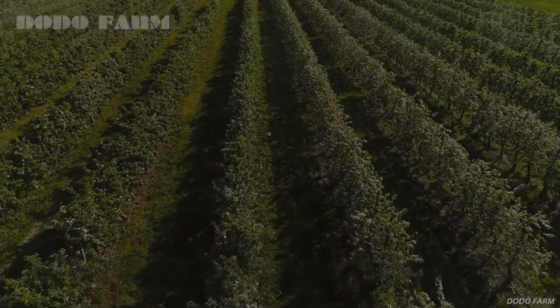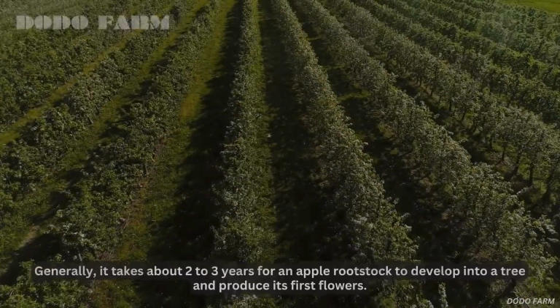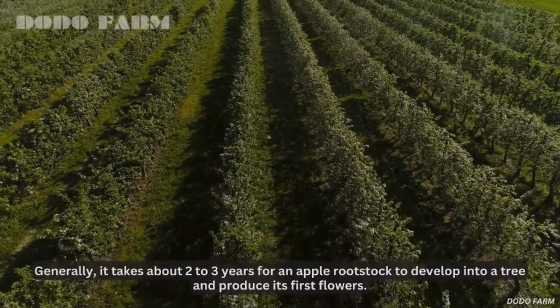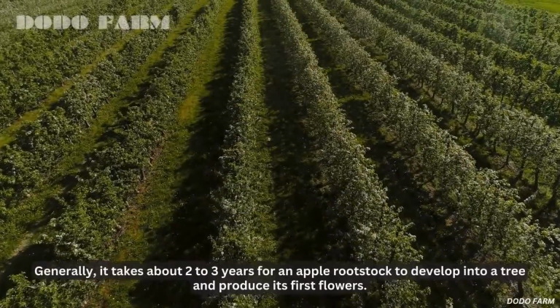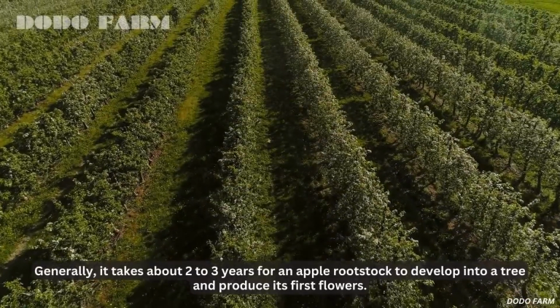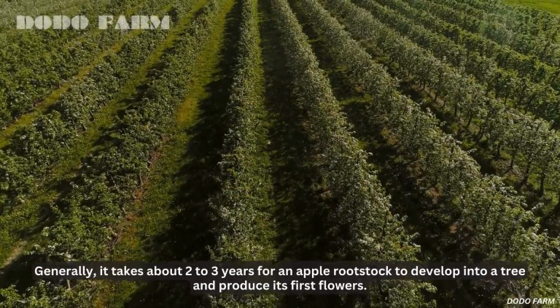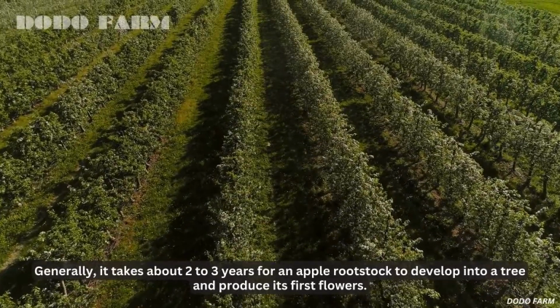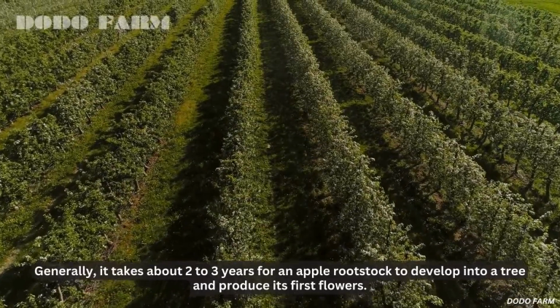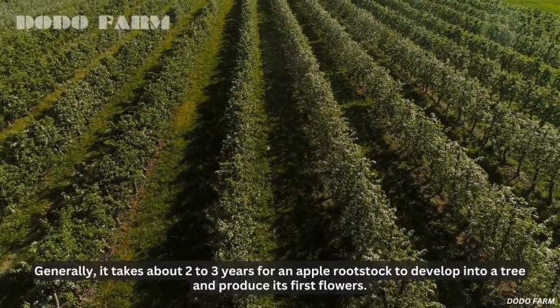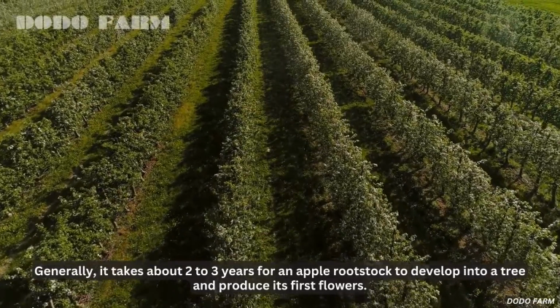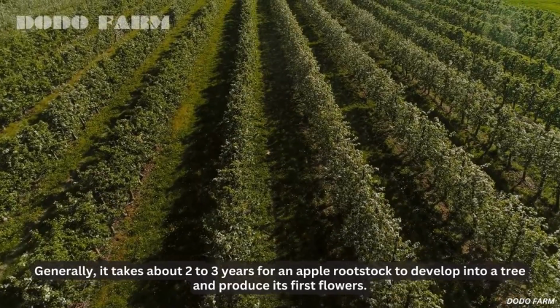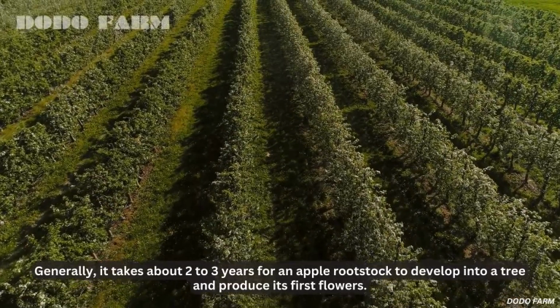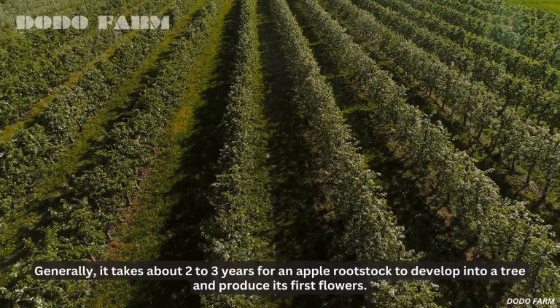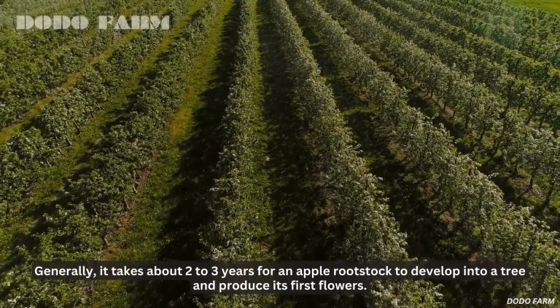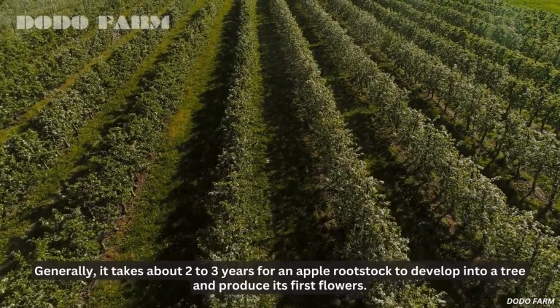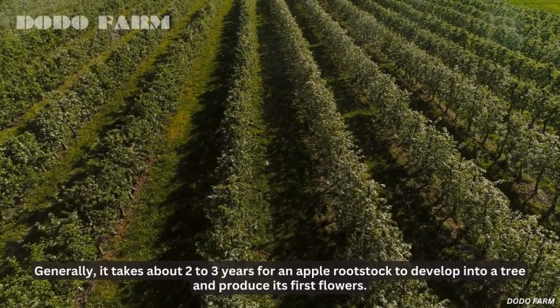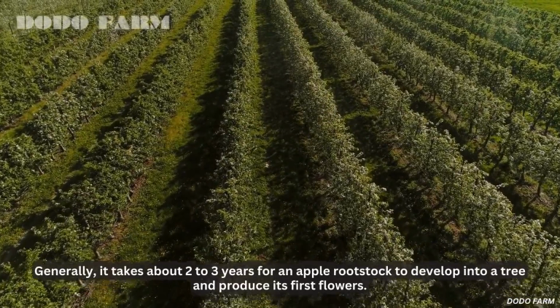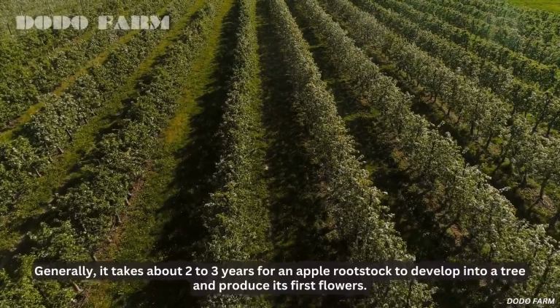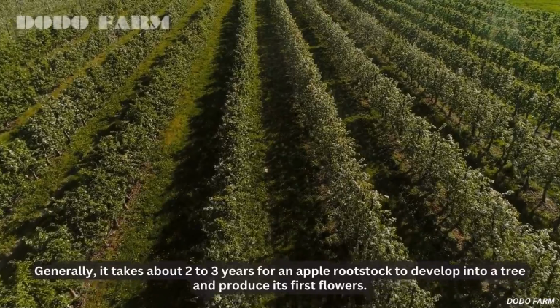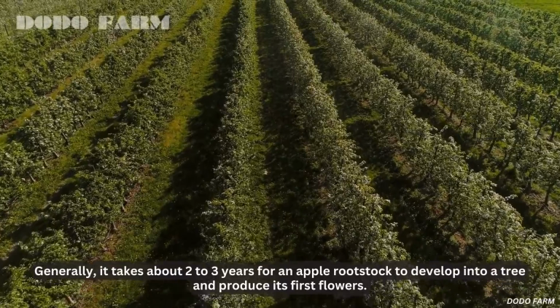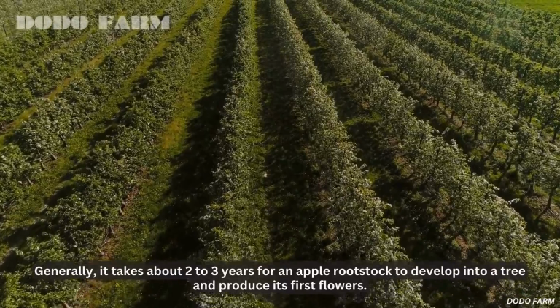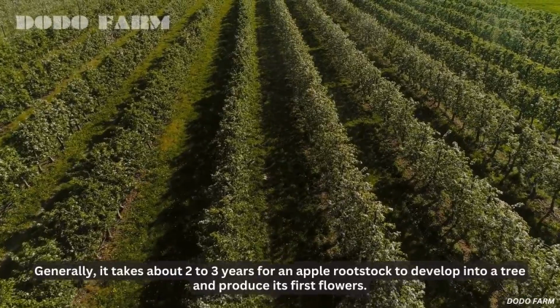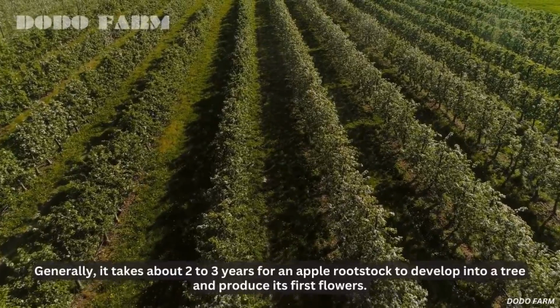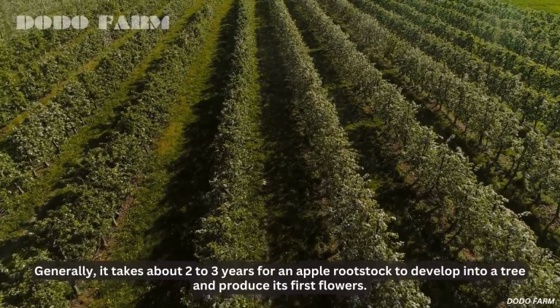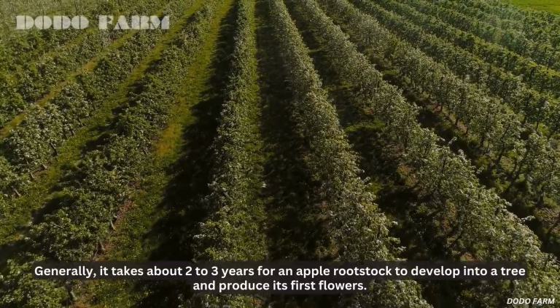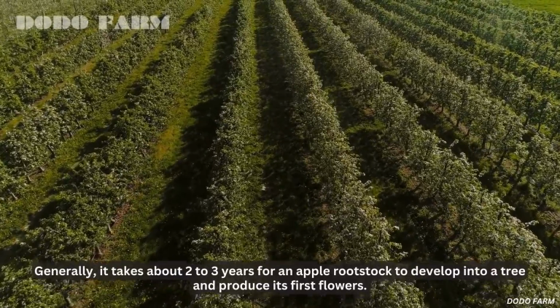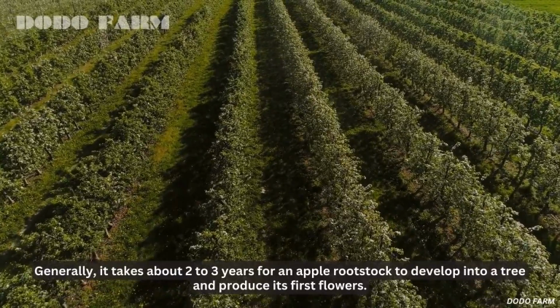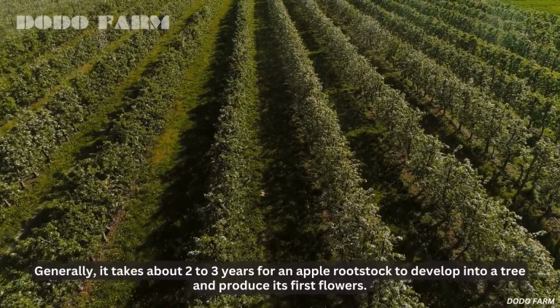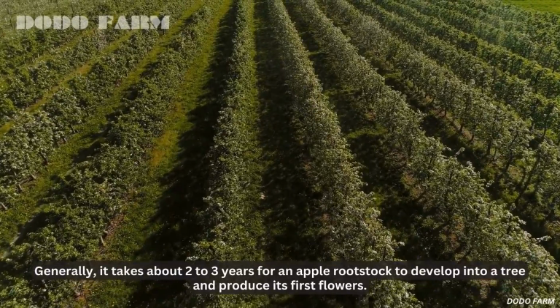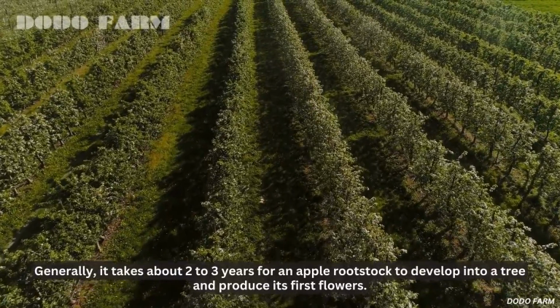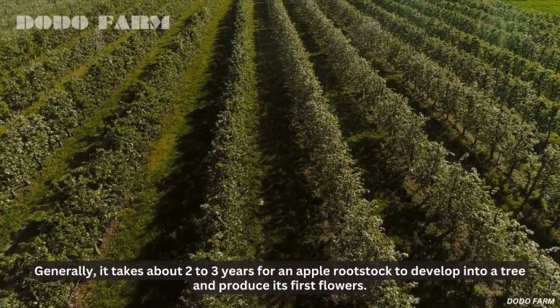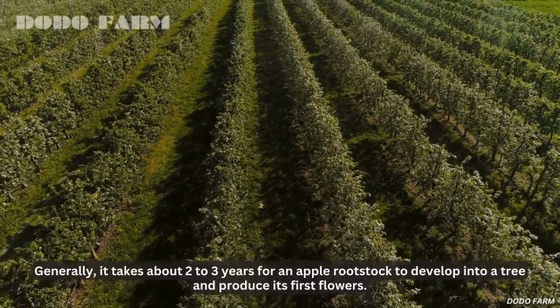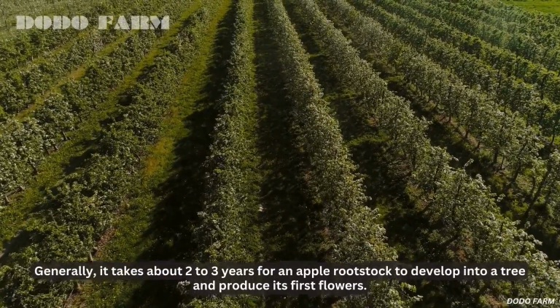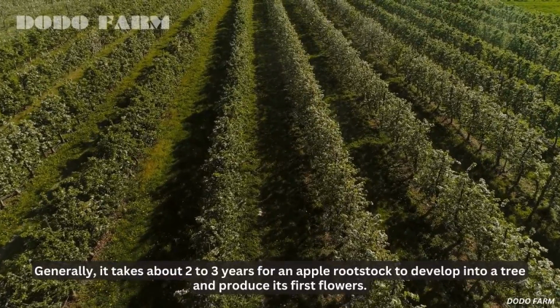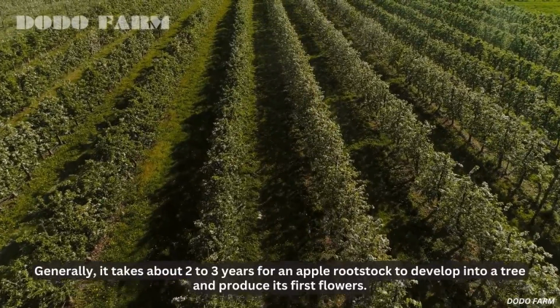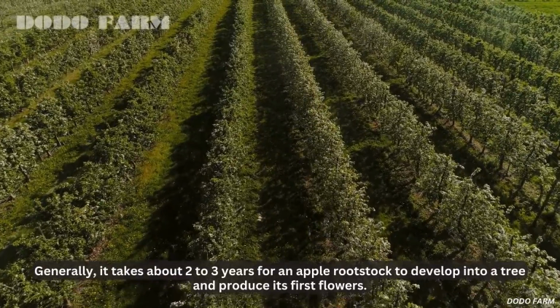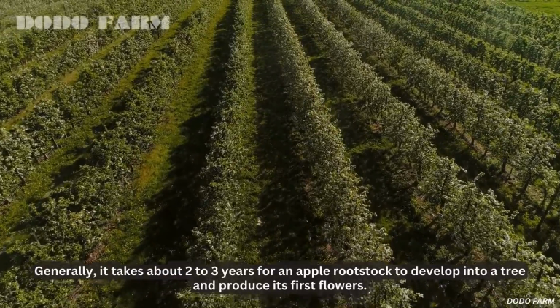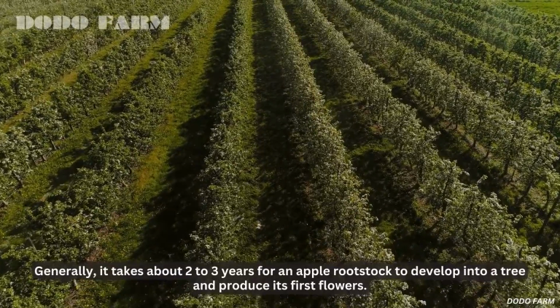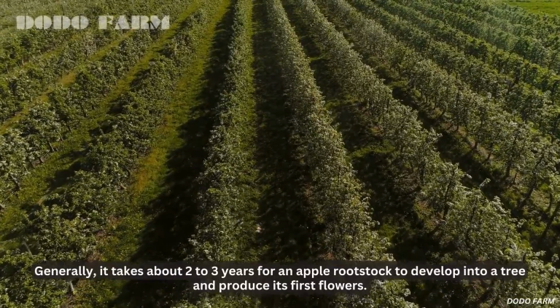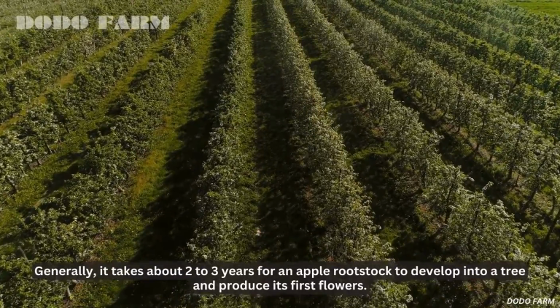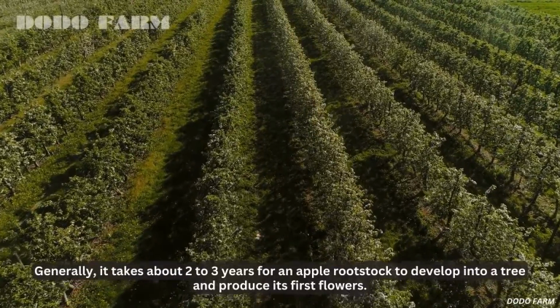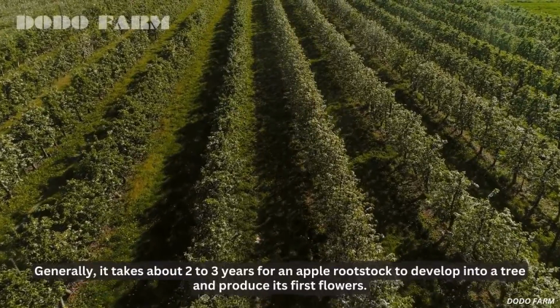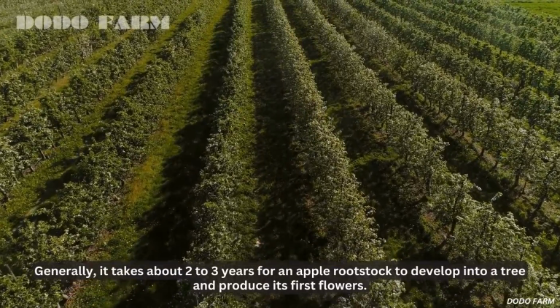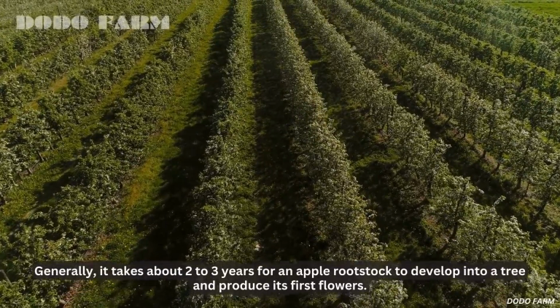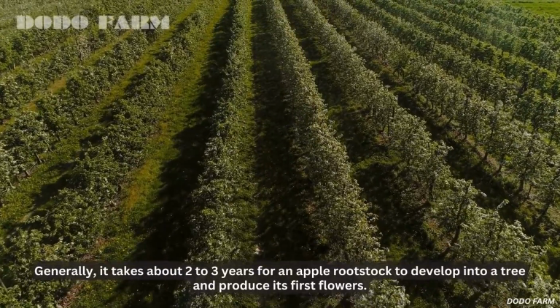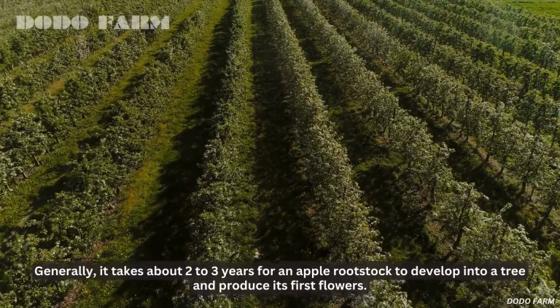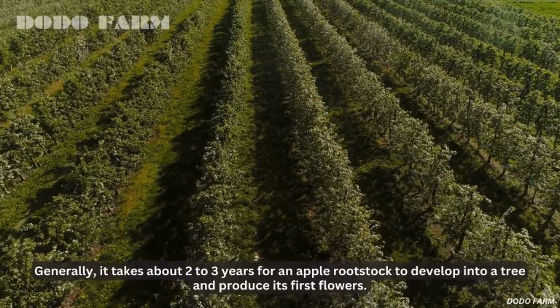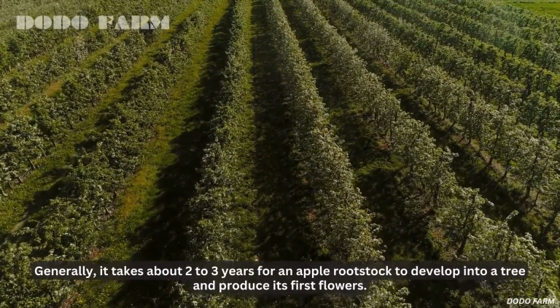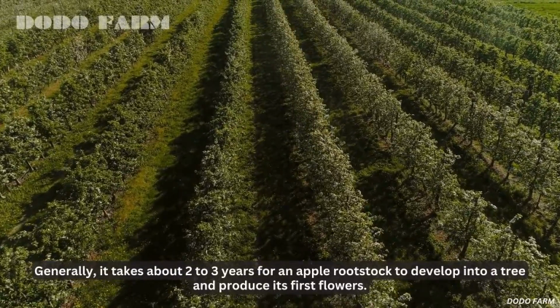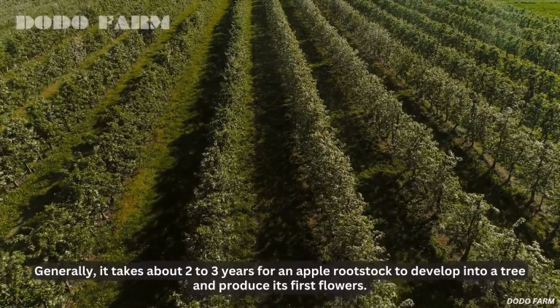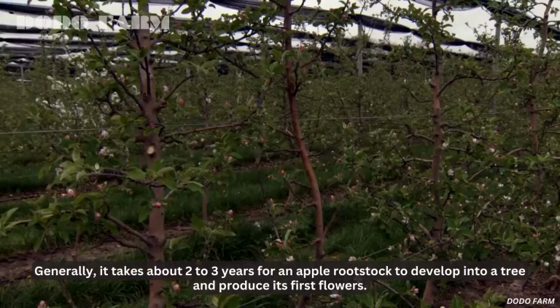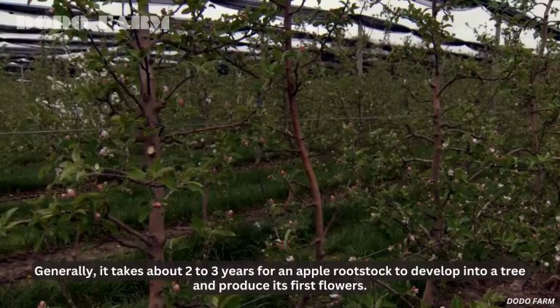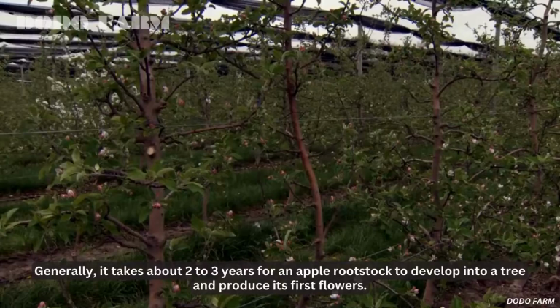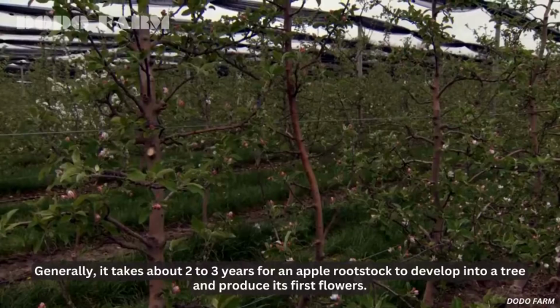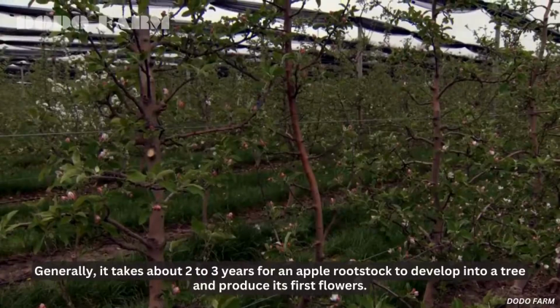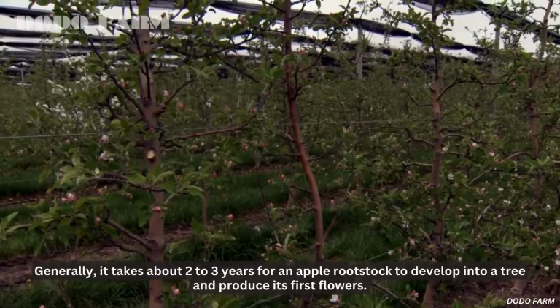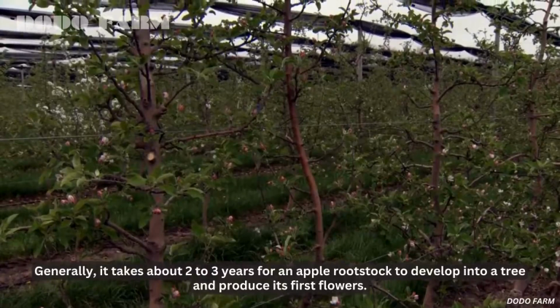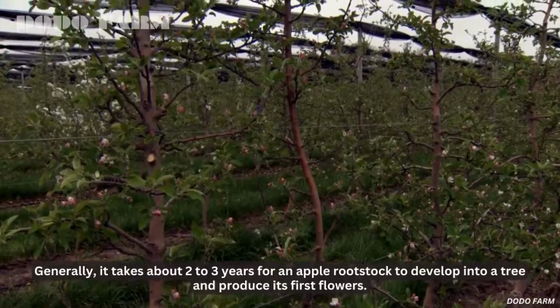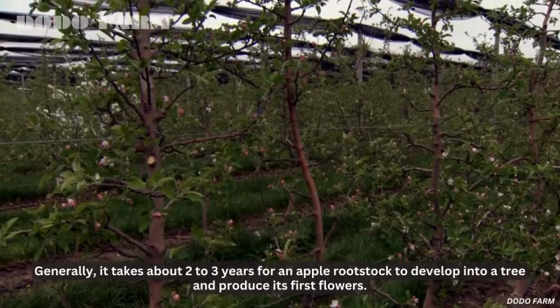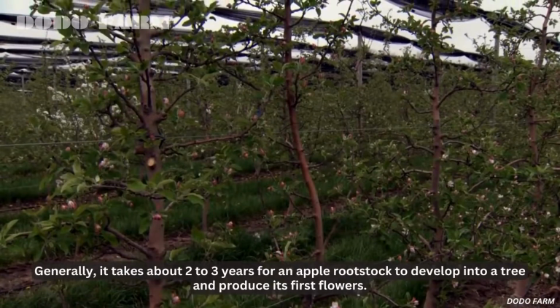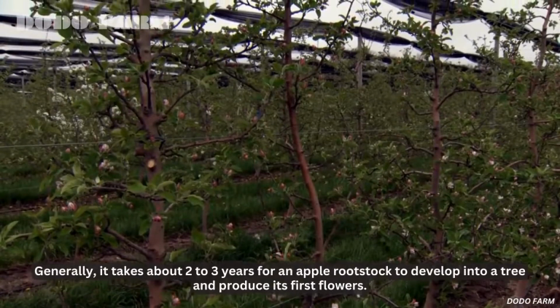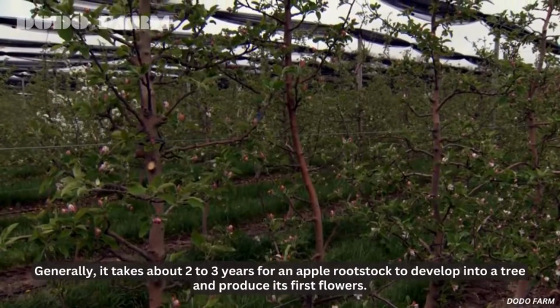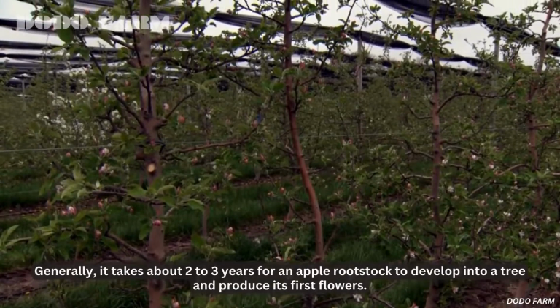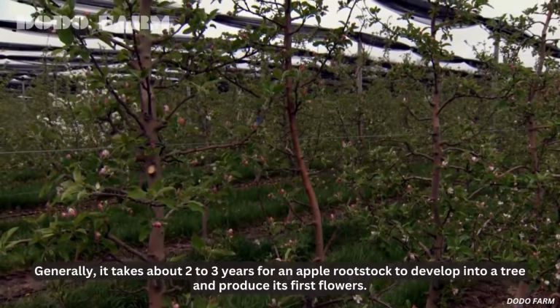Generally, it takes about two to three years for an apple rootstock to develop into a tree and produce its first flowers.